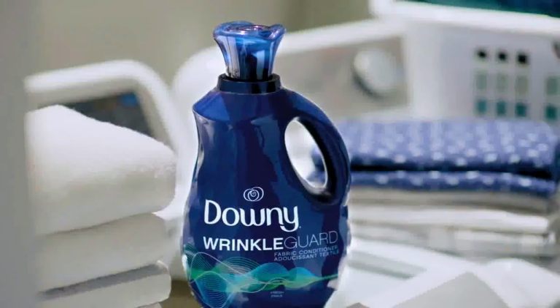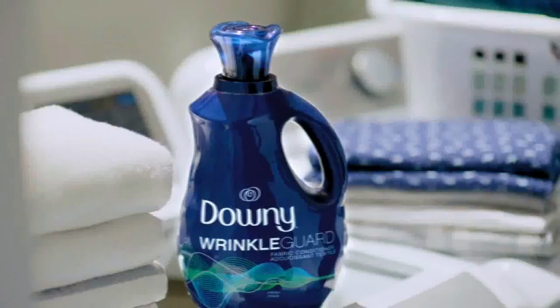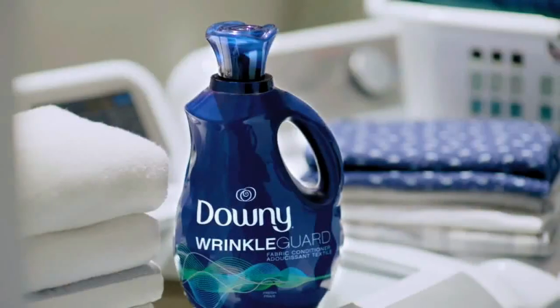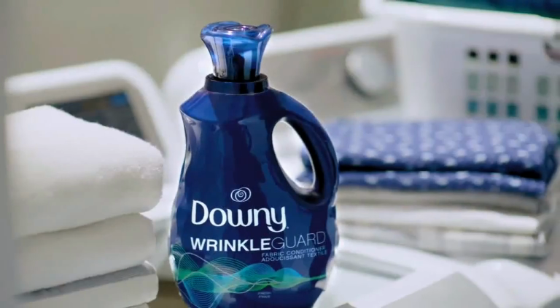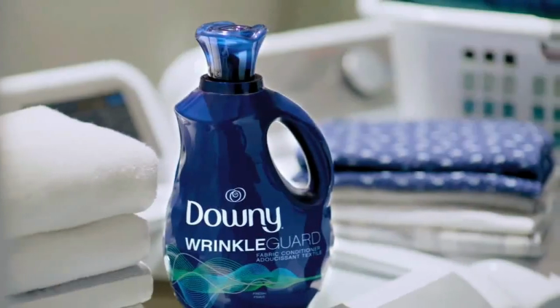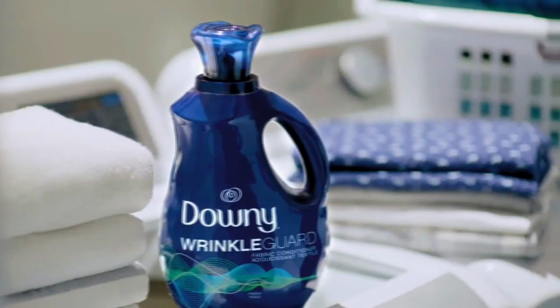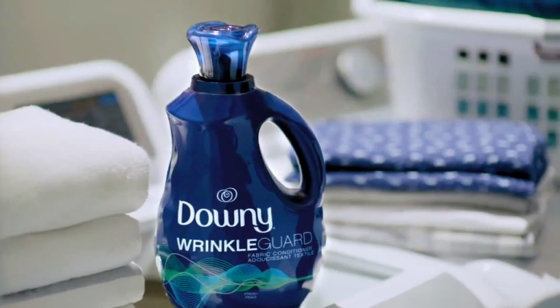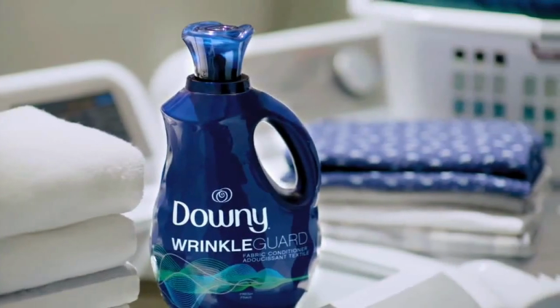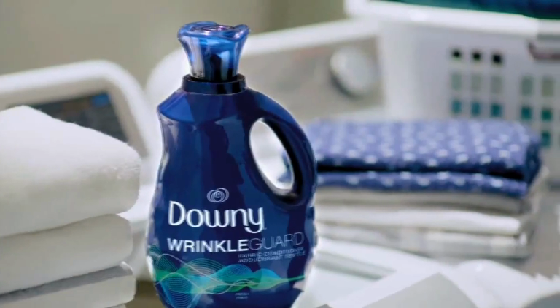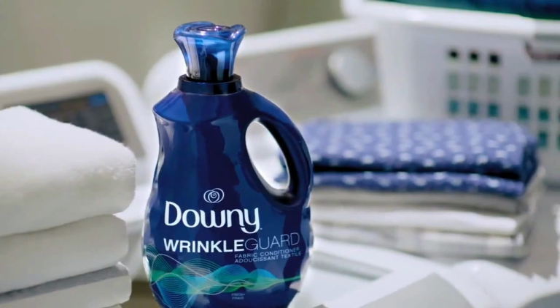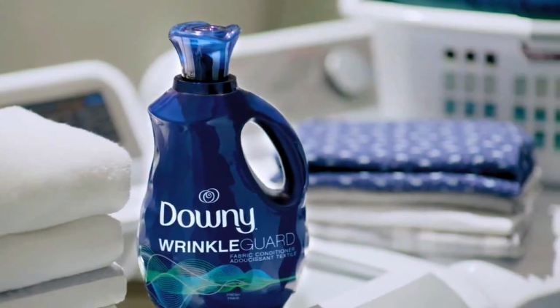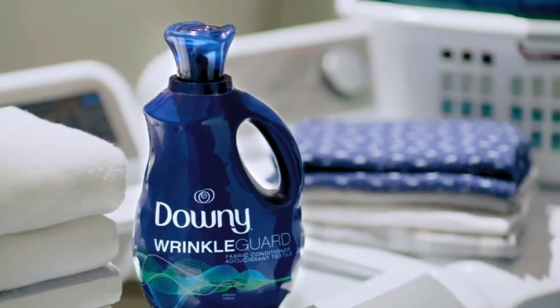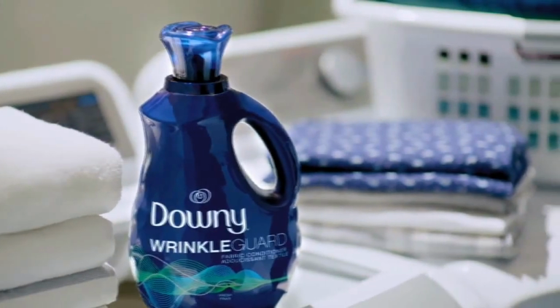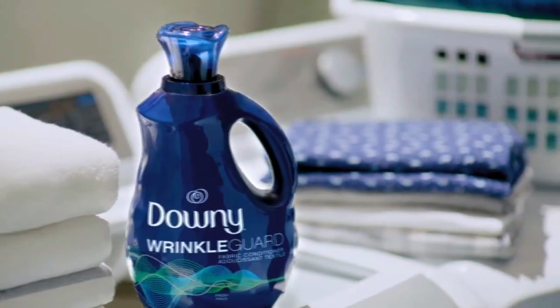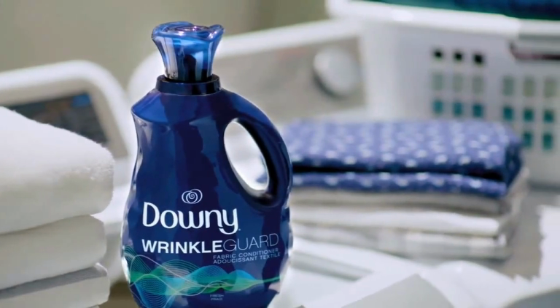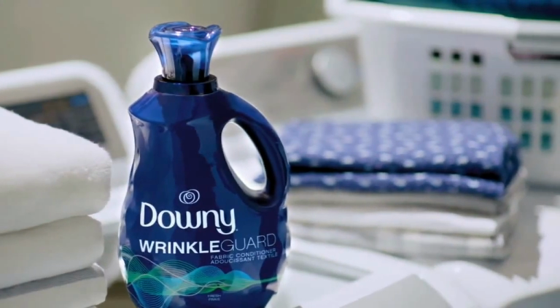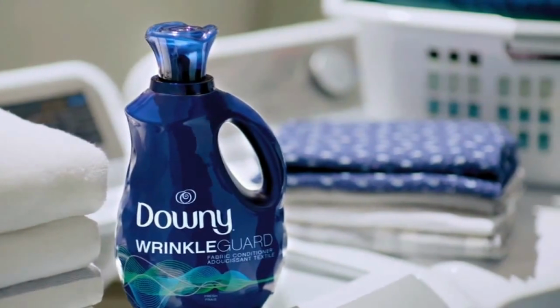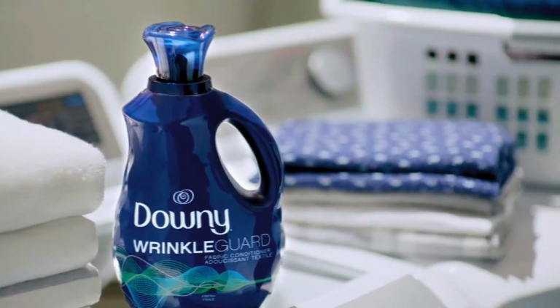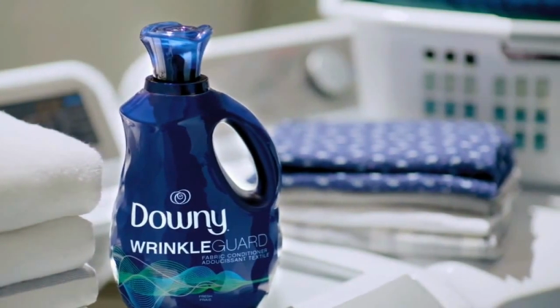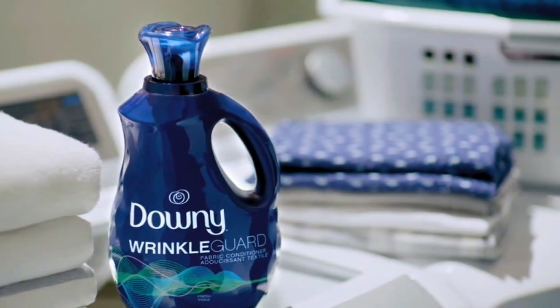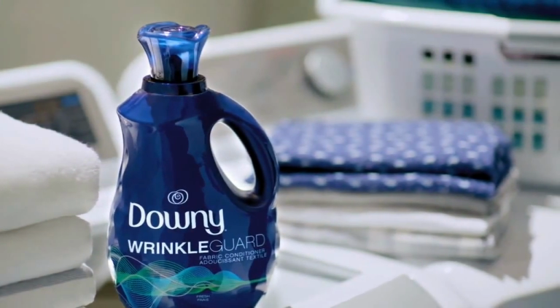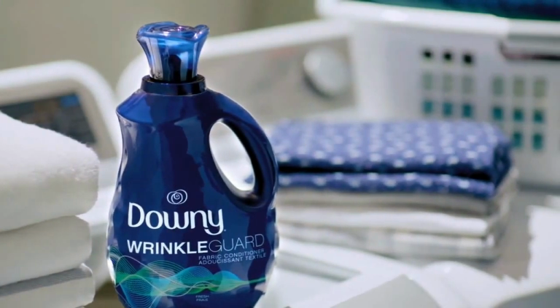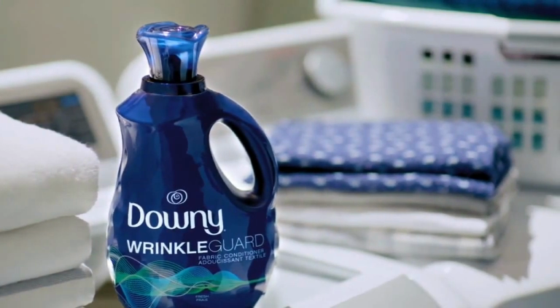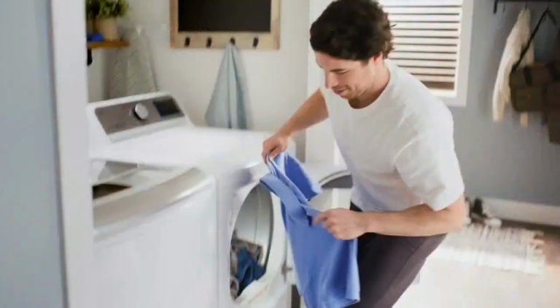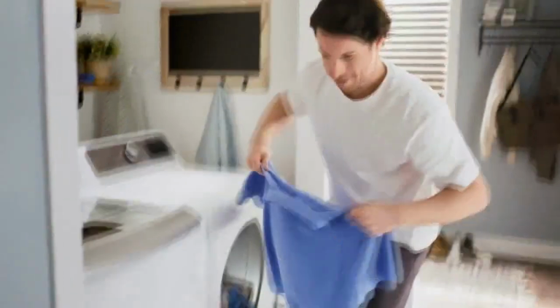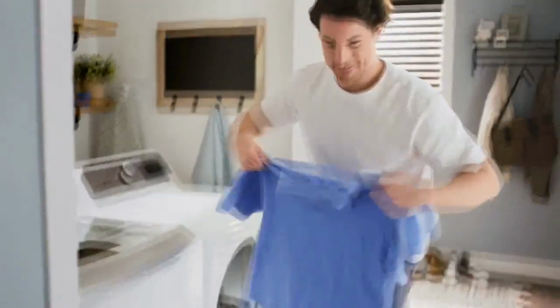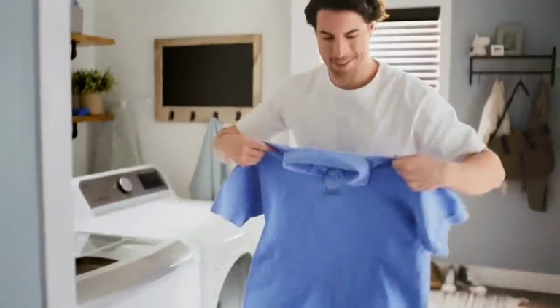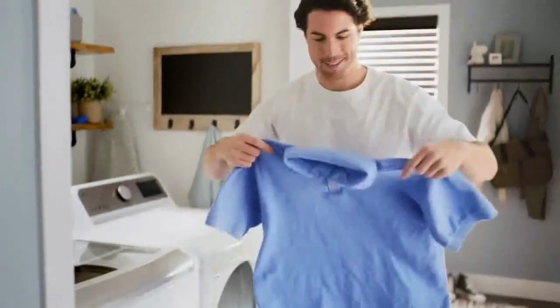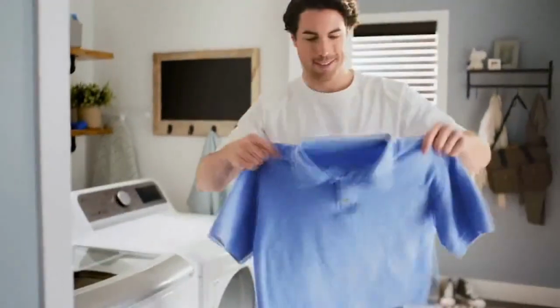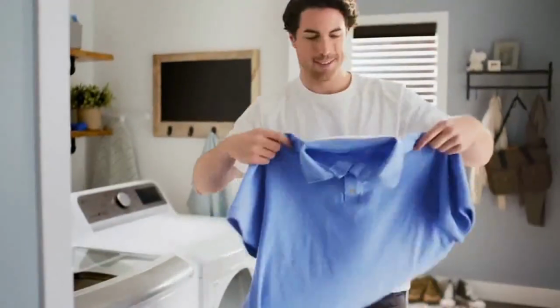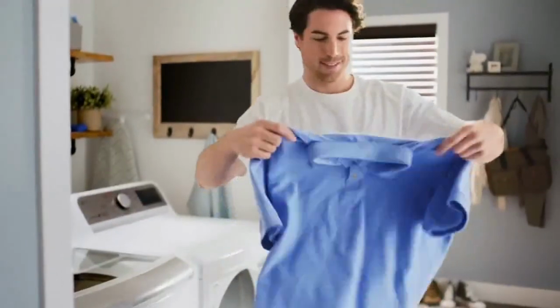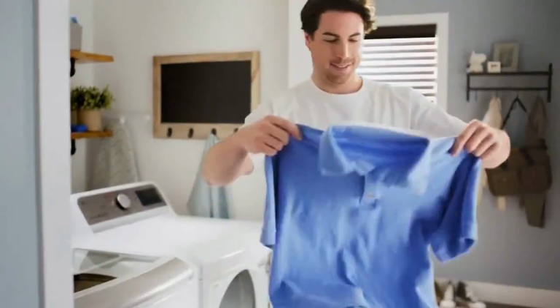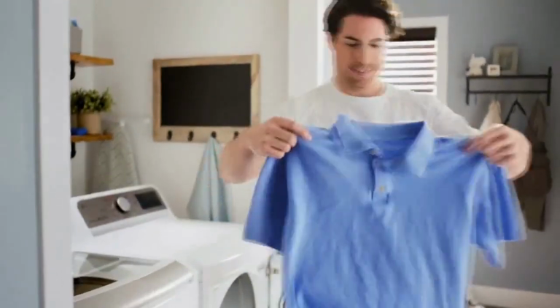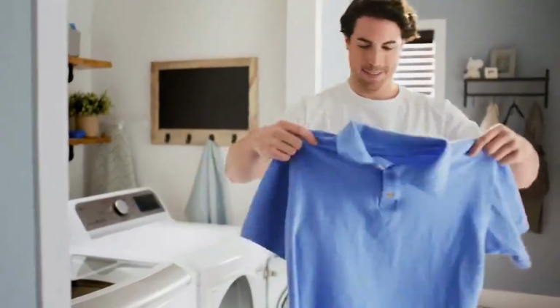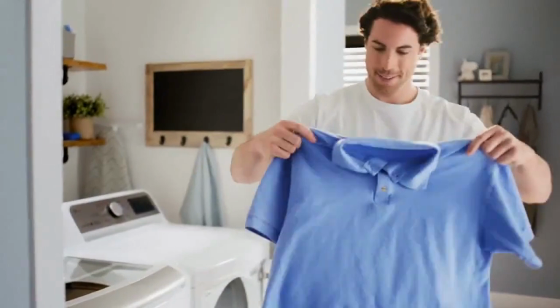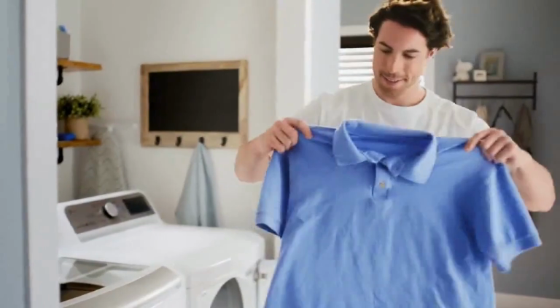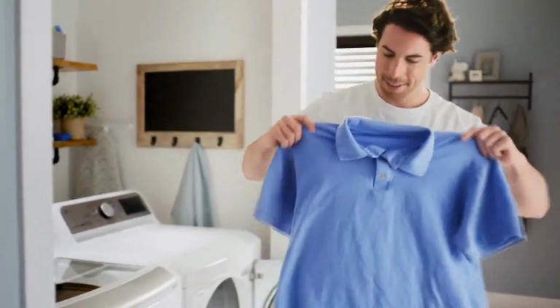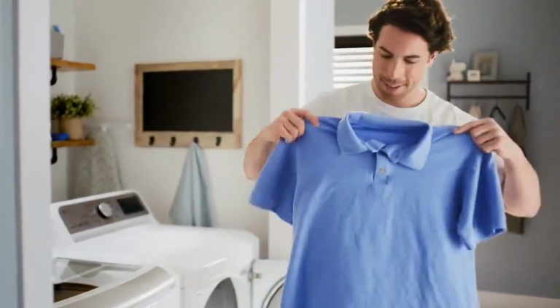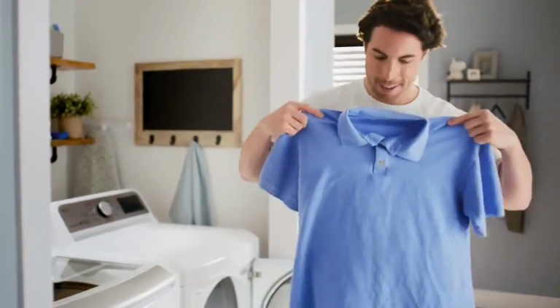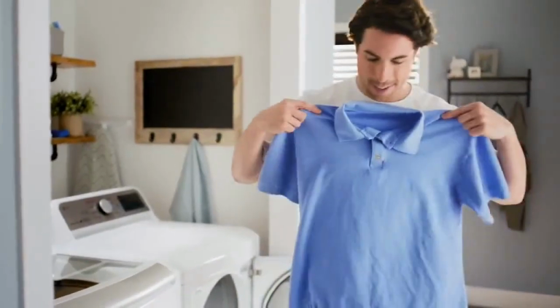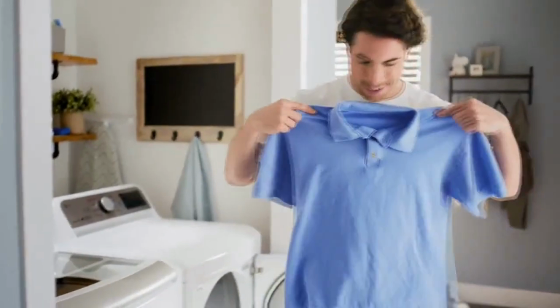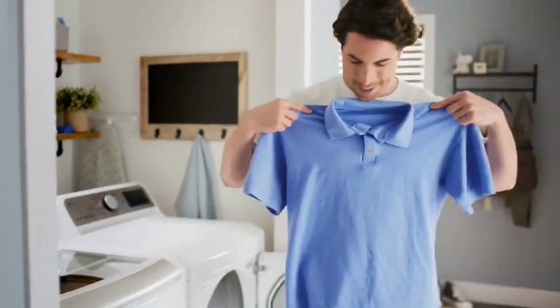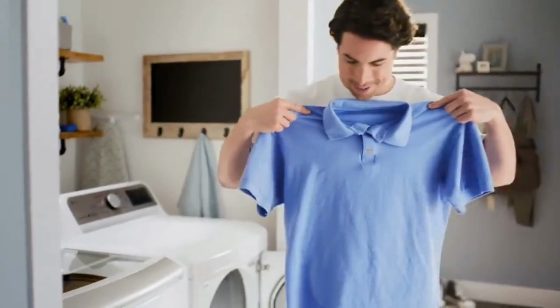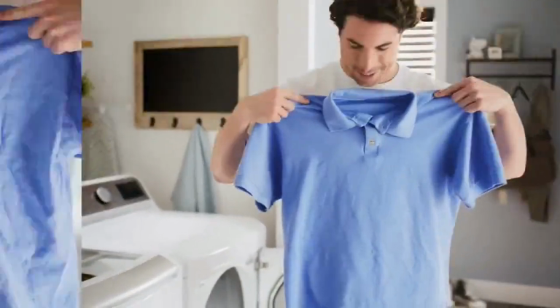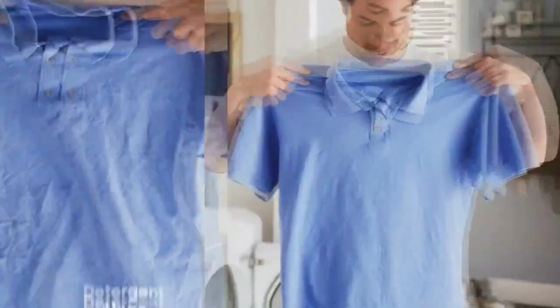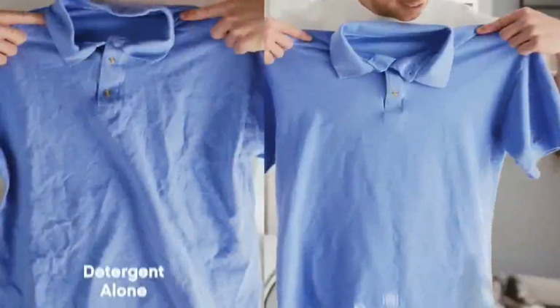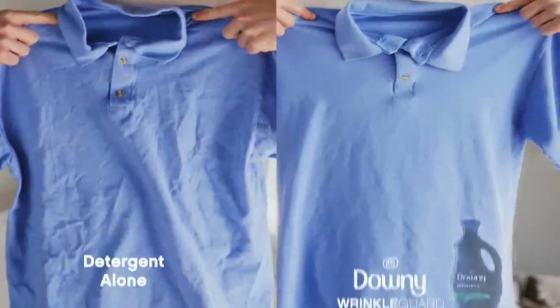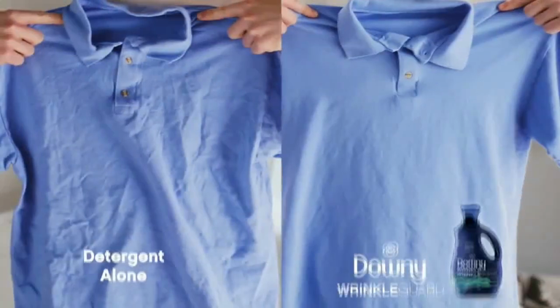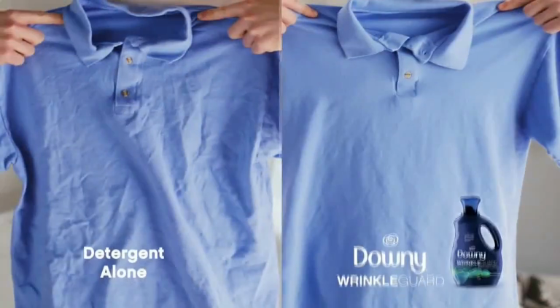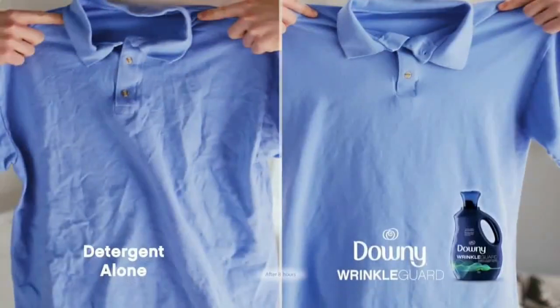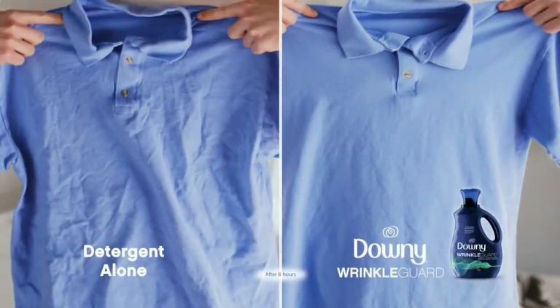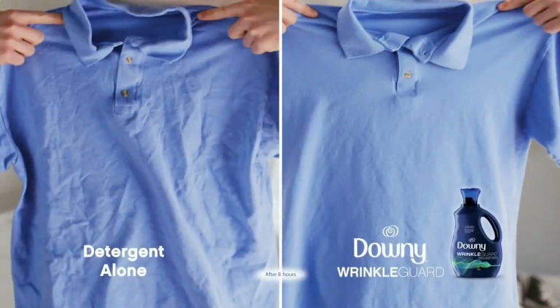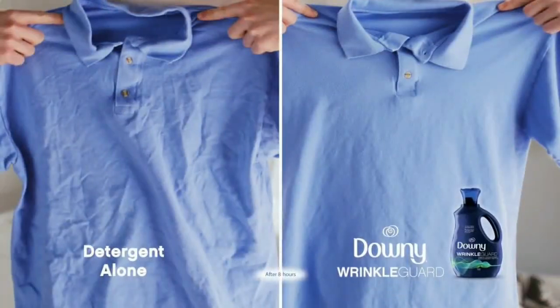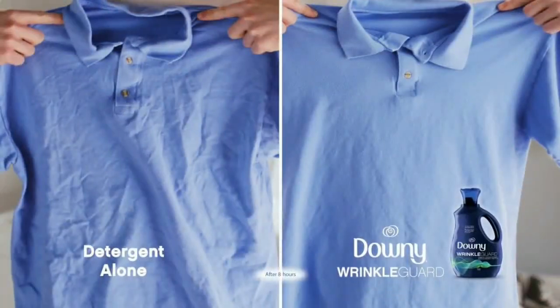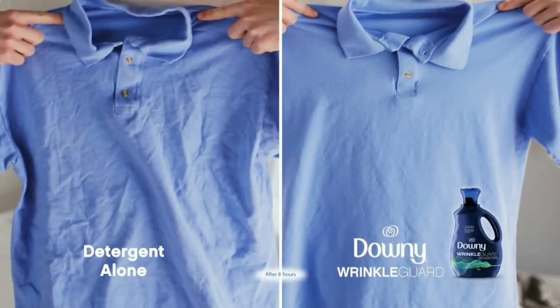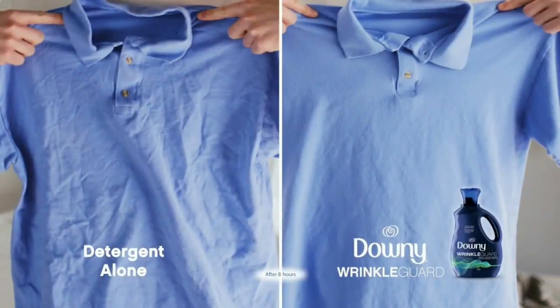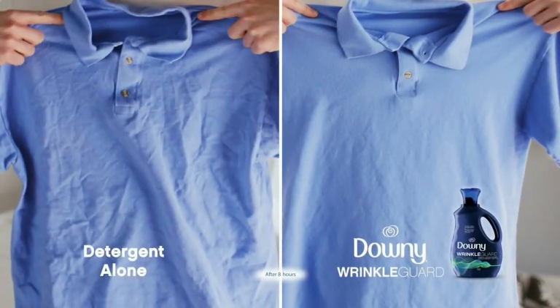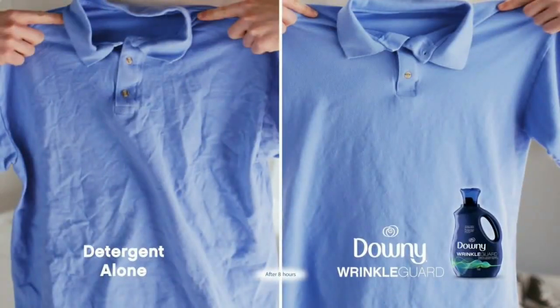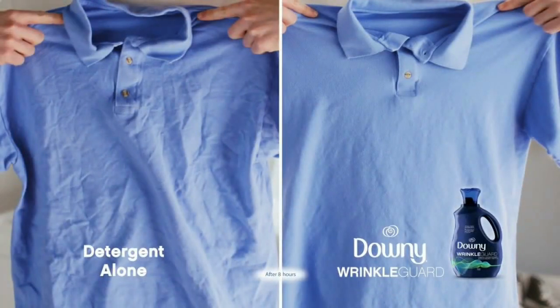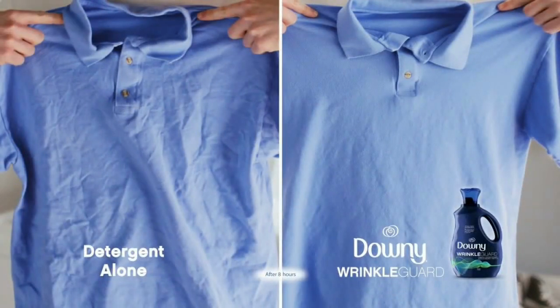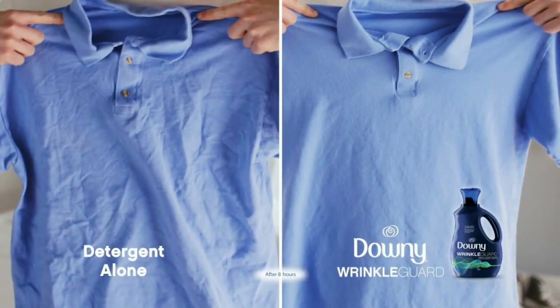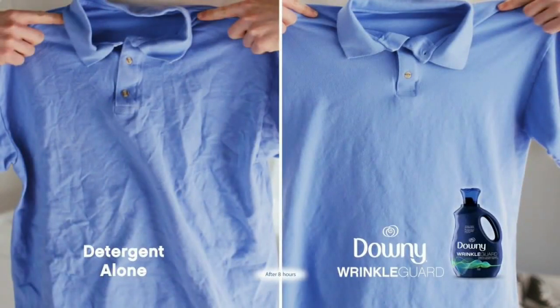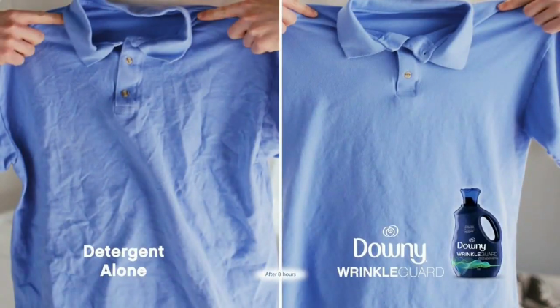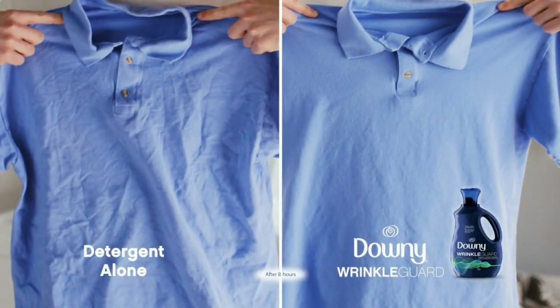Downy Wrinkle Guard makes getting ready a whole lot smoother. So even if you leave your clothes in the dryer overnight, Wrinkle Guard helps prevent wrinkles from forming.